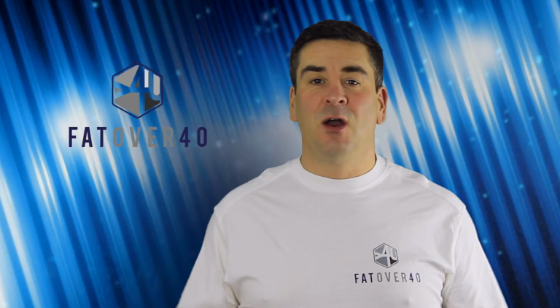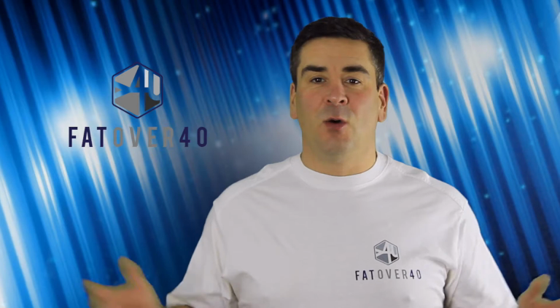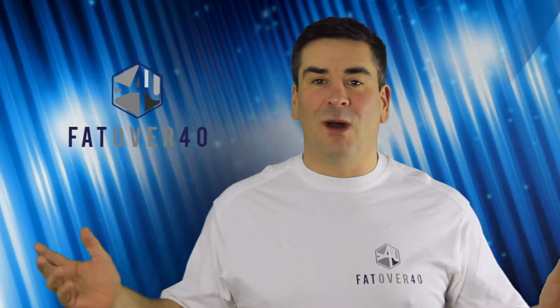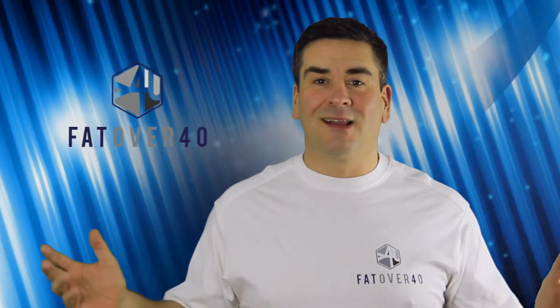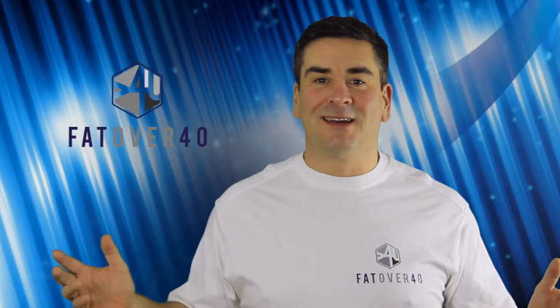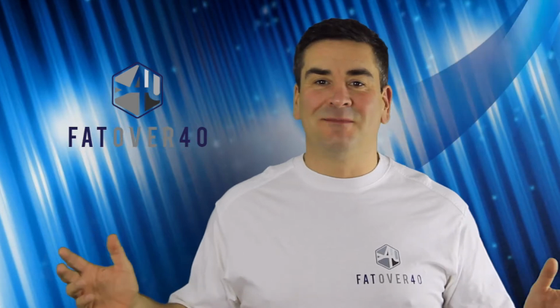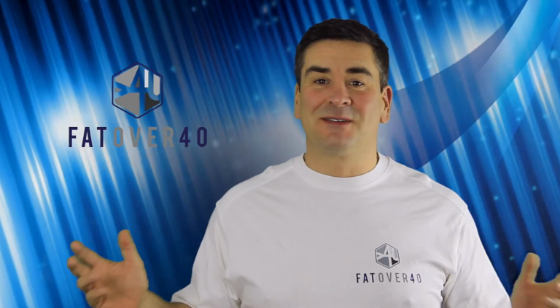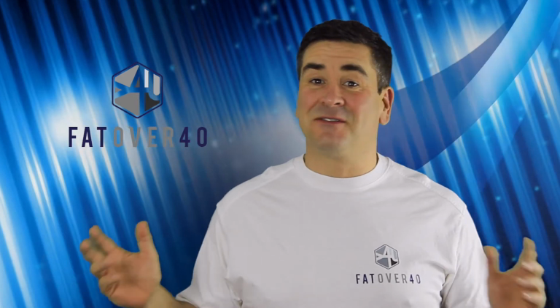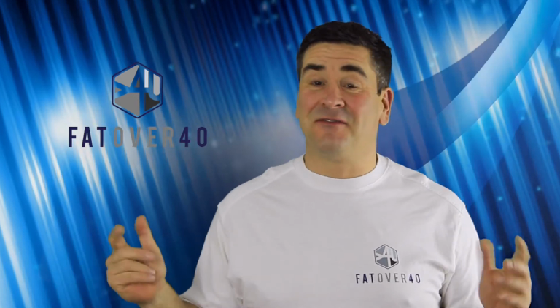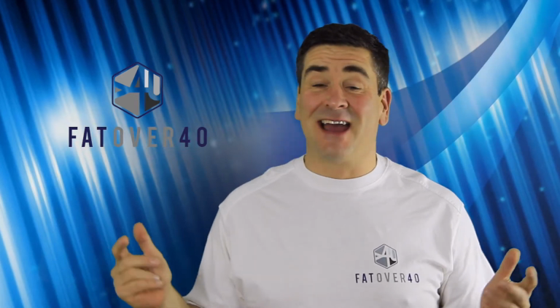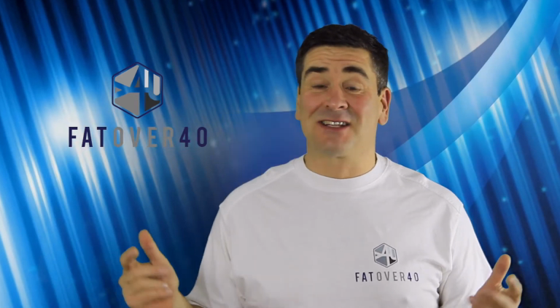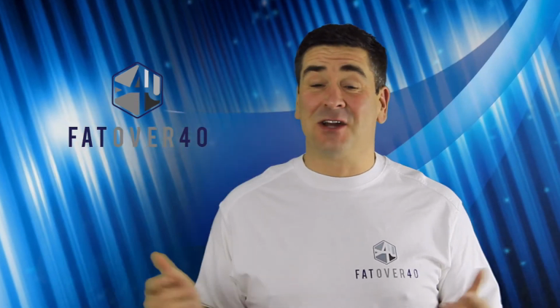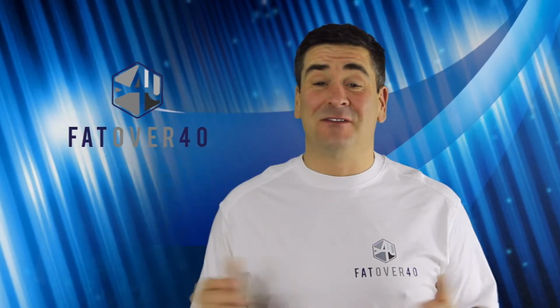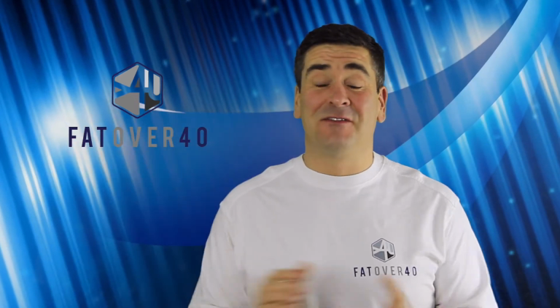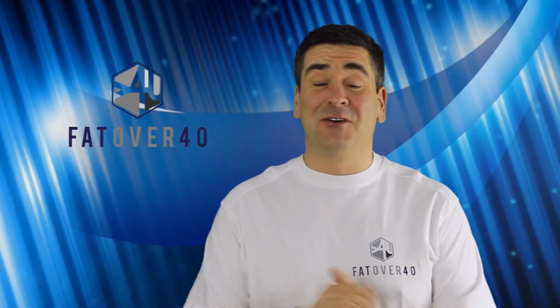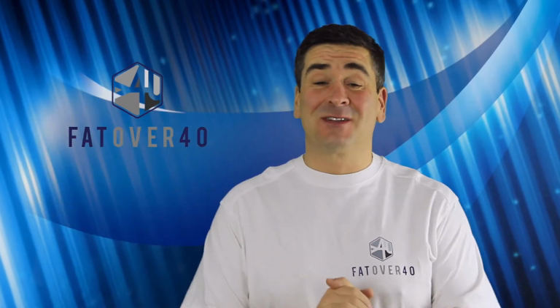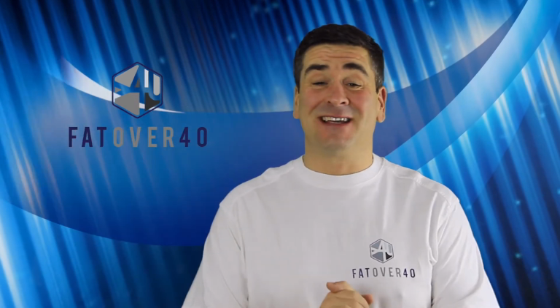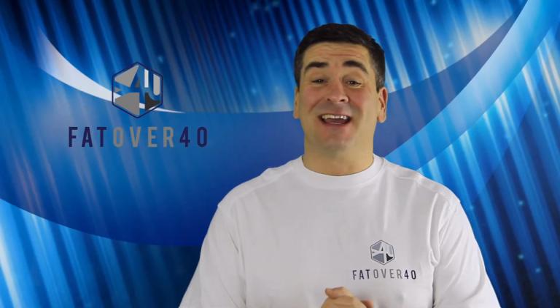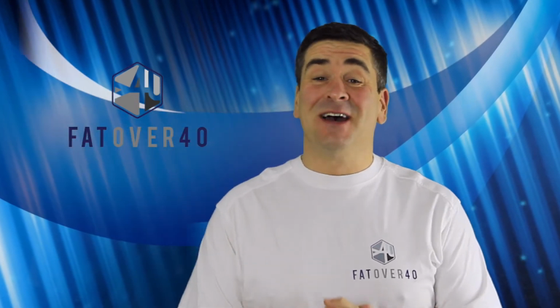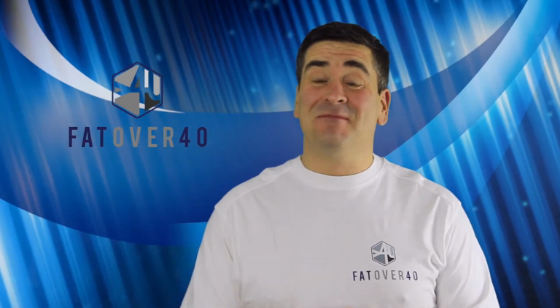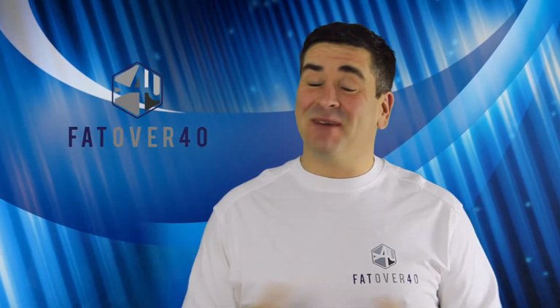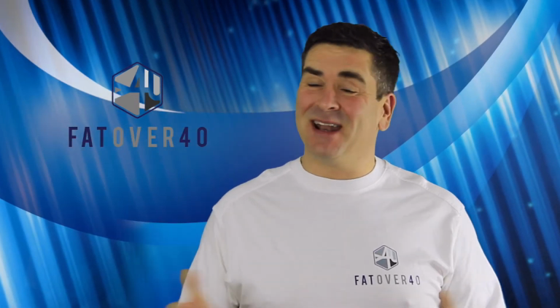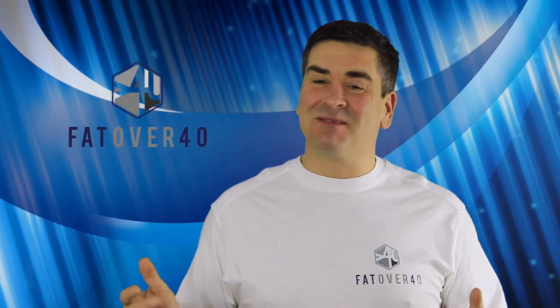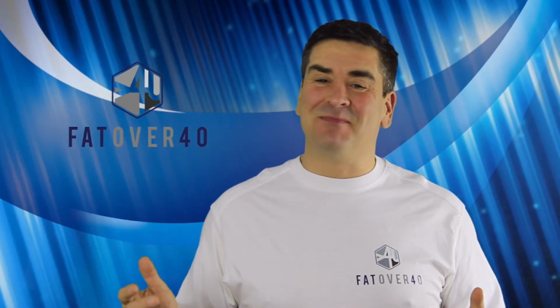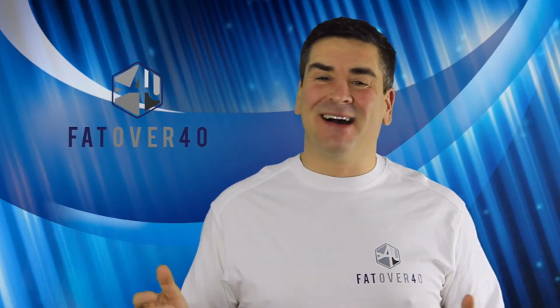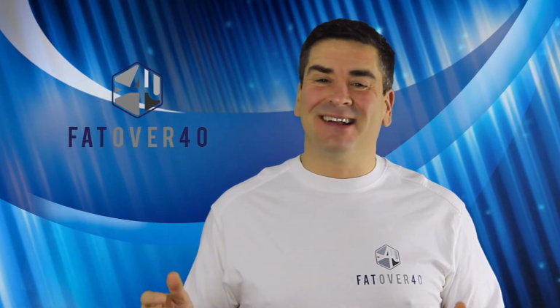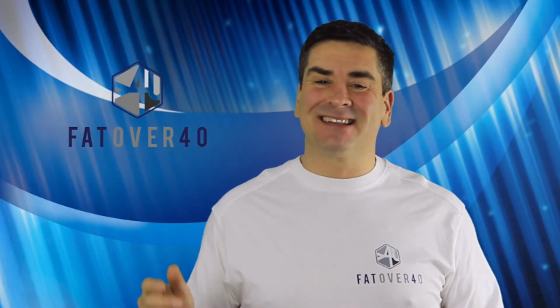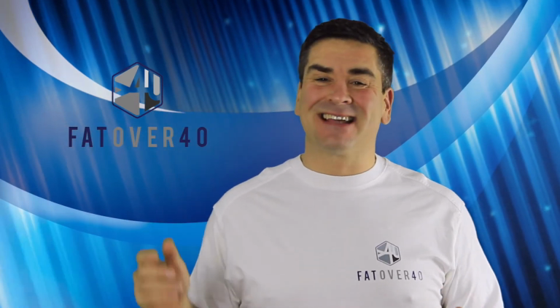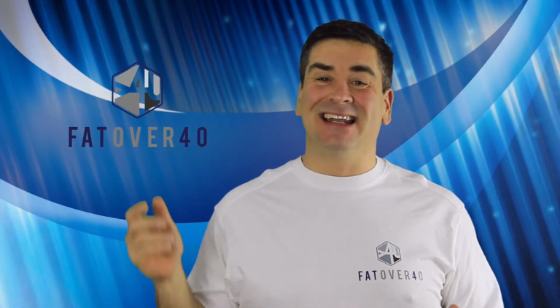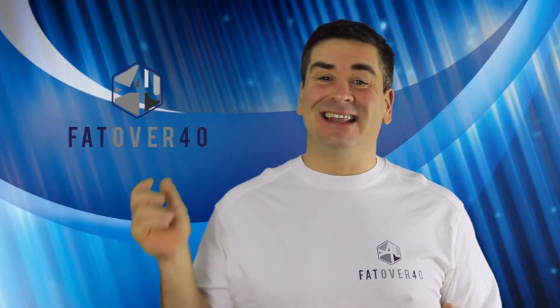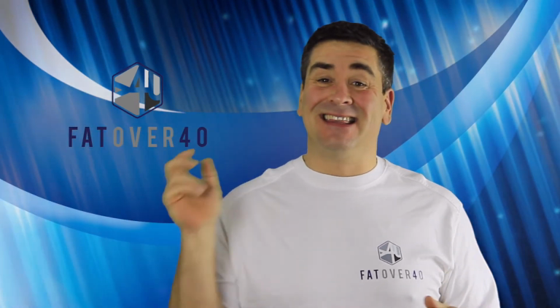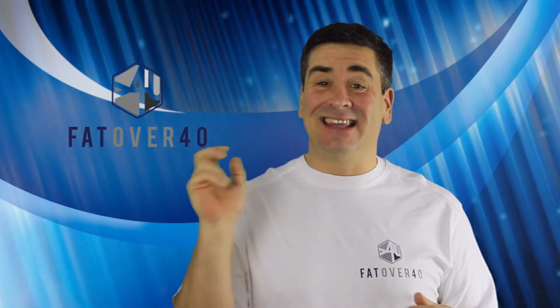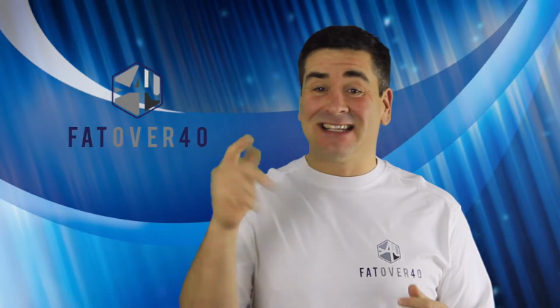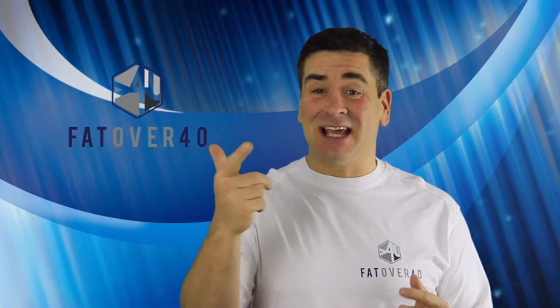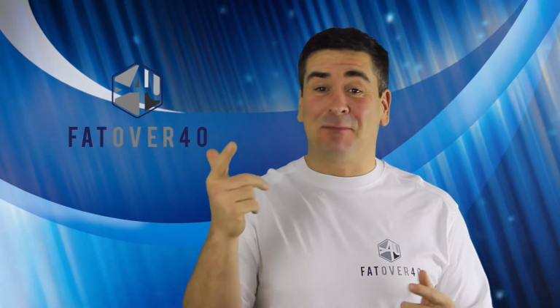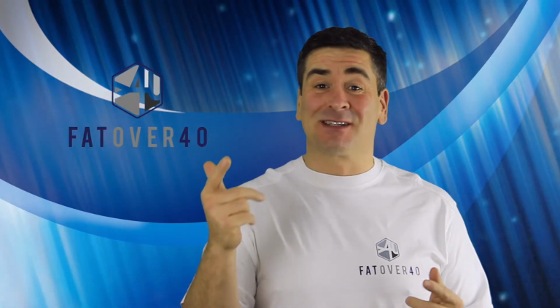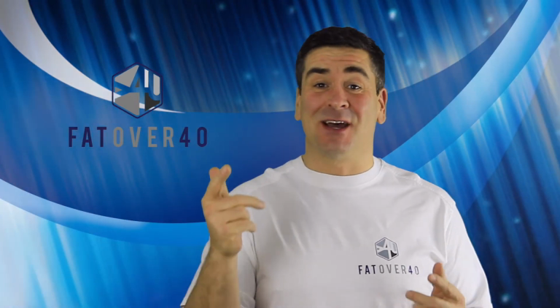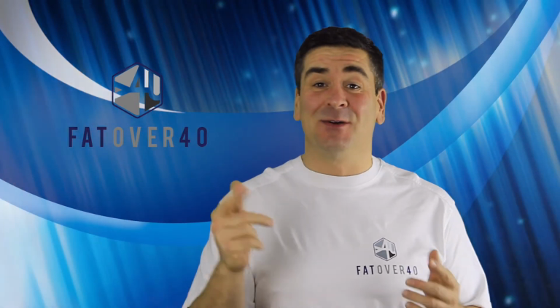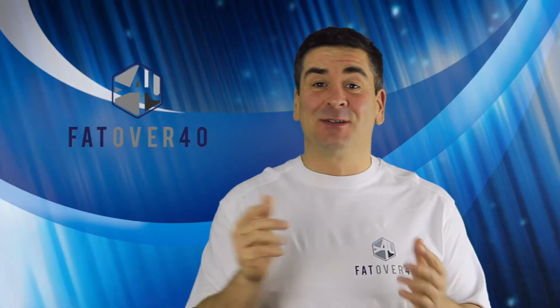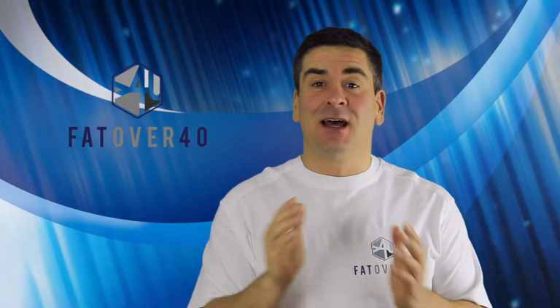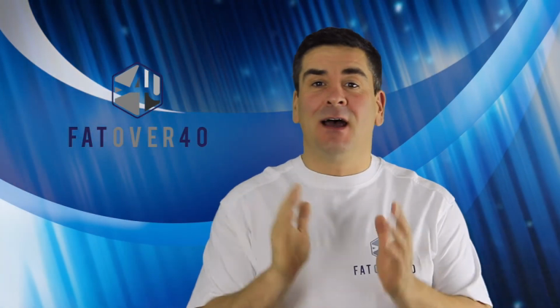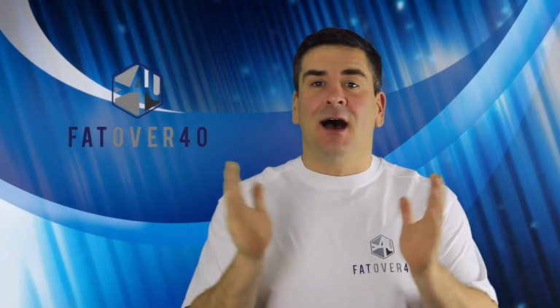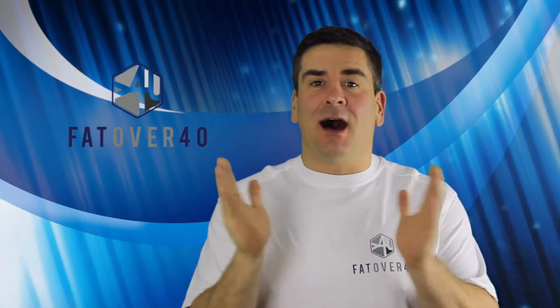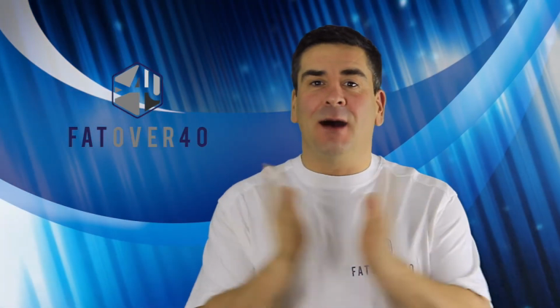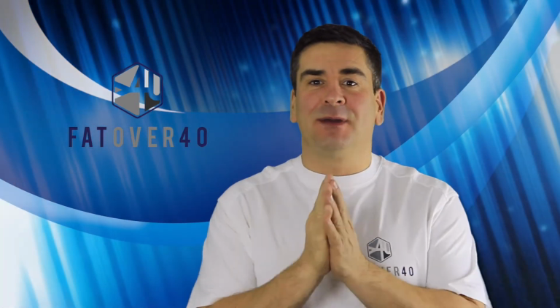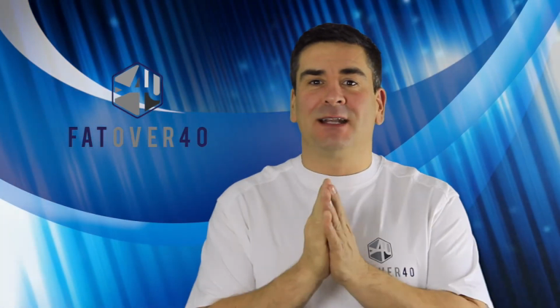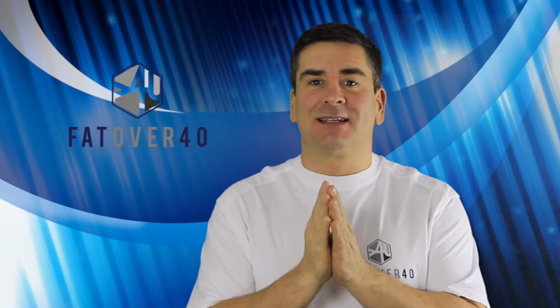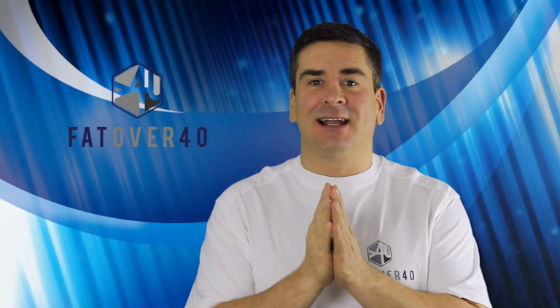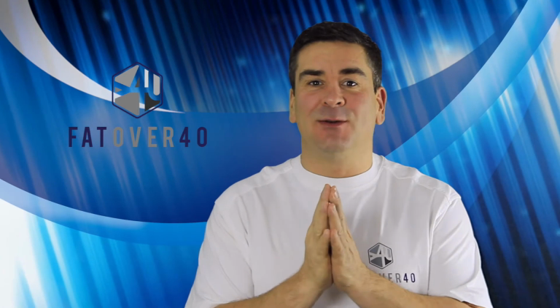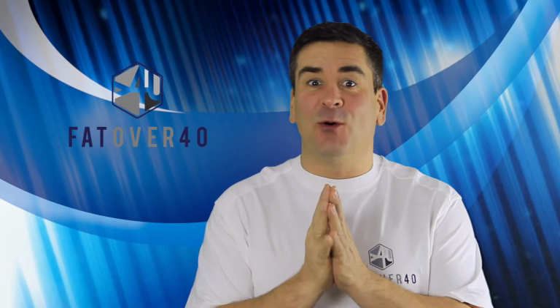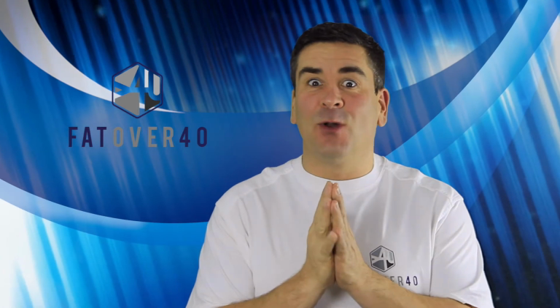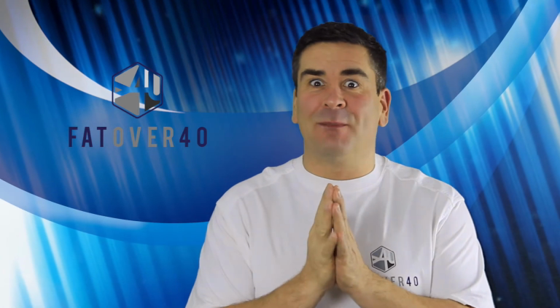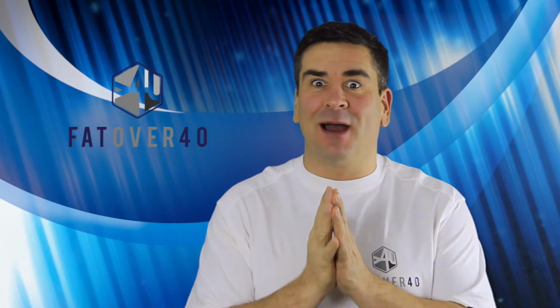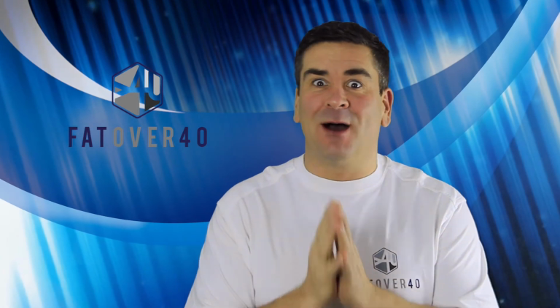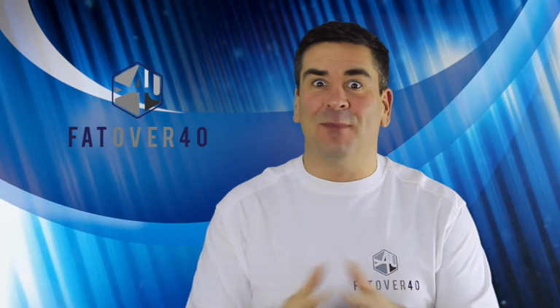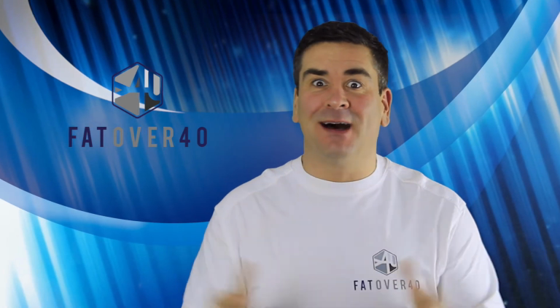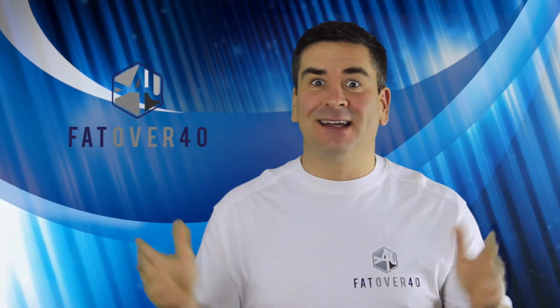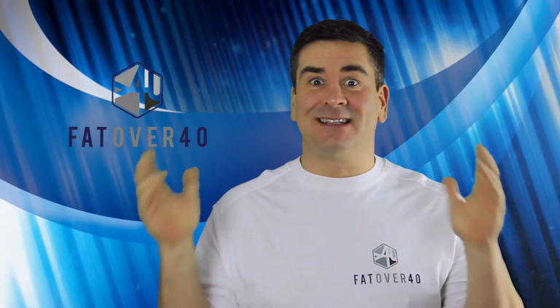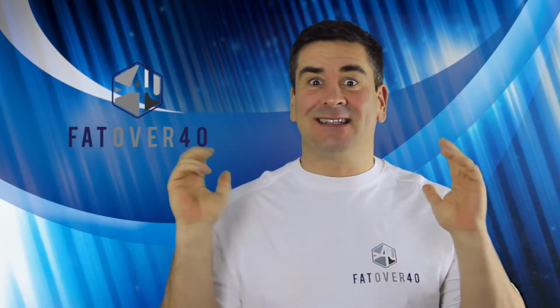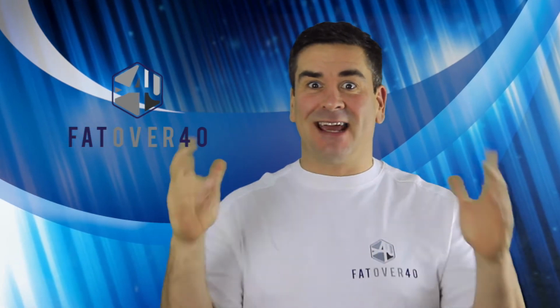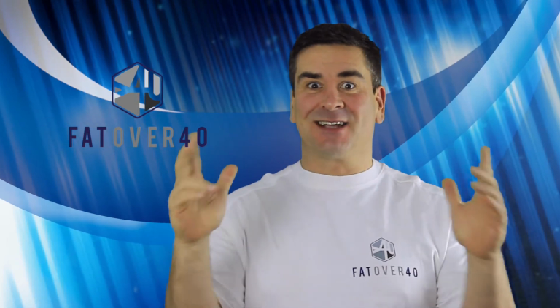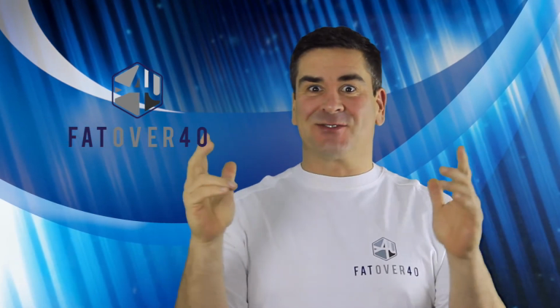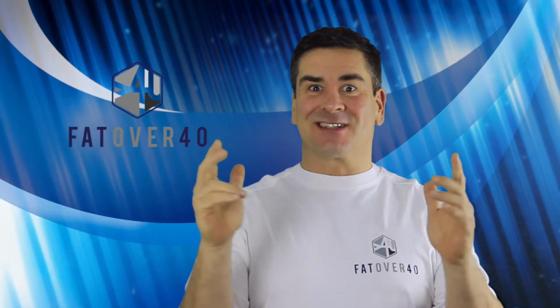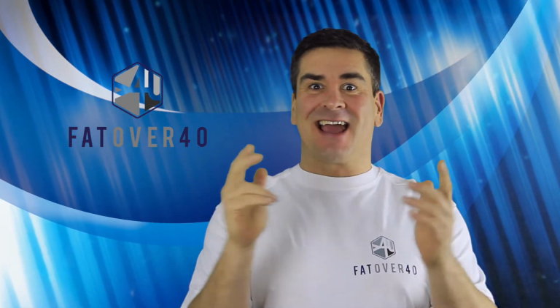Welcome to Fat Over 40. My name is Myles and in this episode I'm going to tell you all about my DEXA scan.